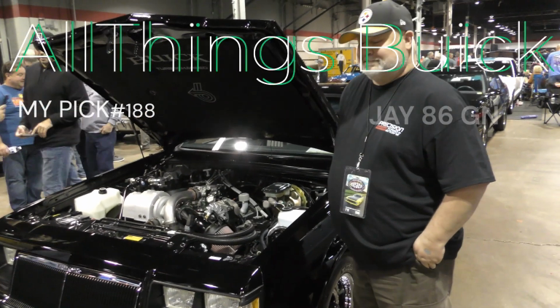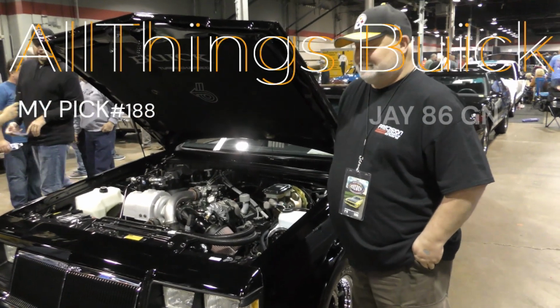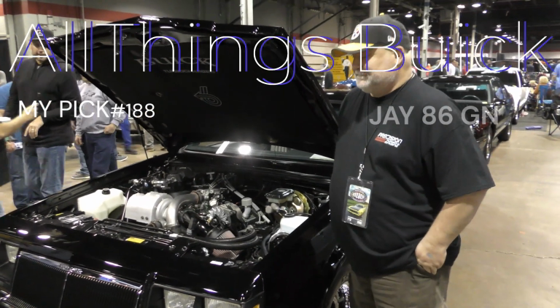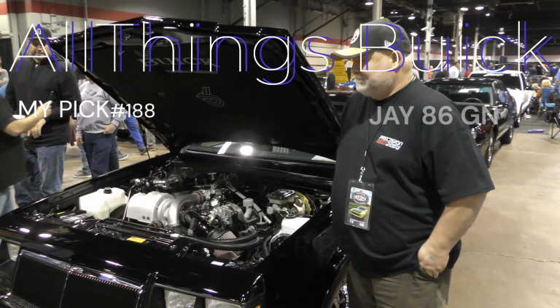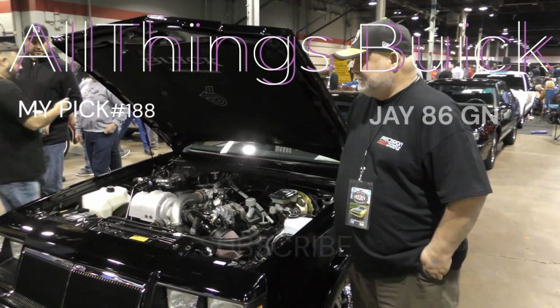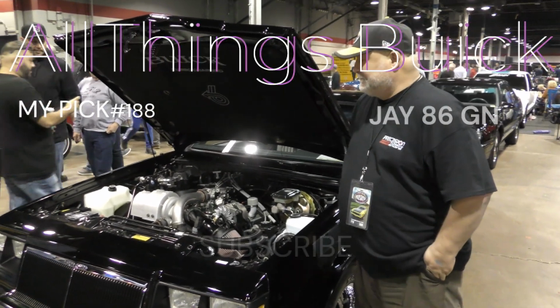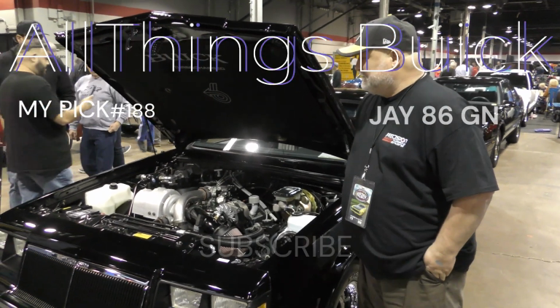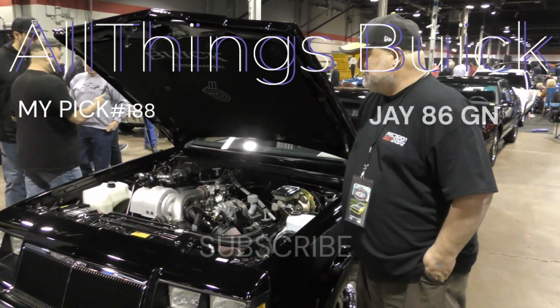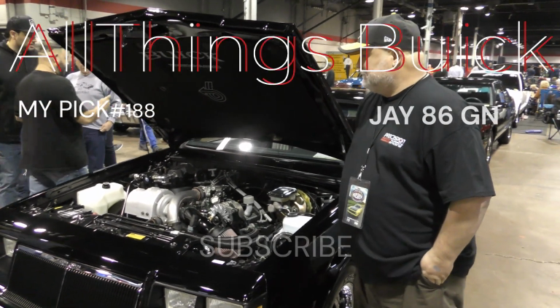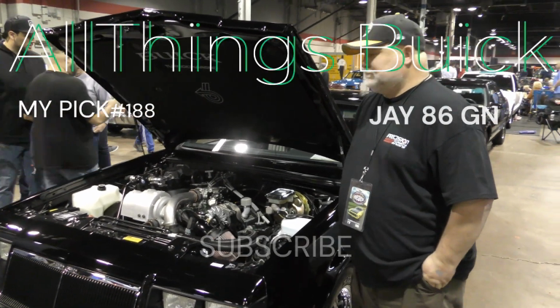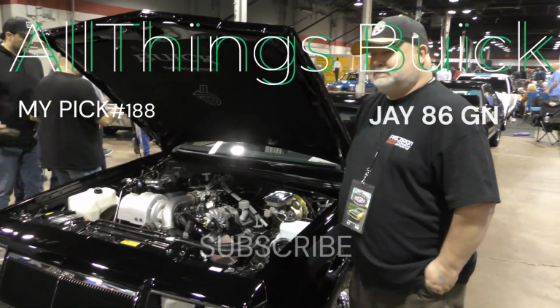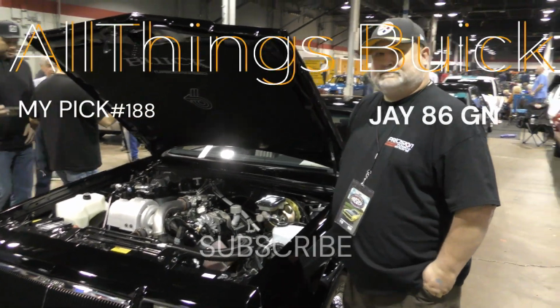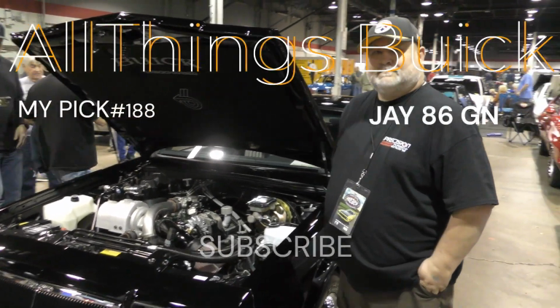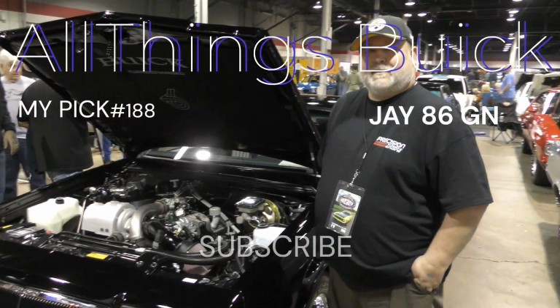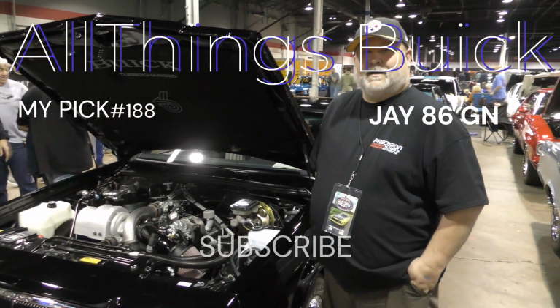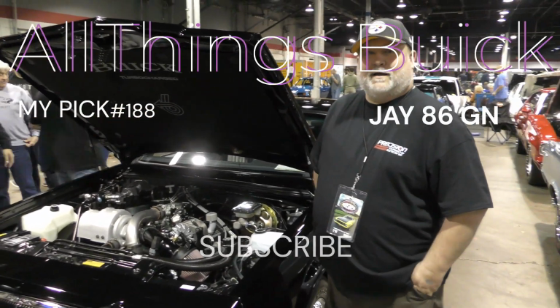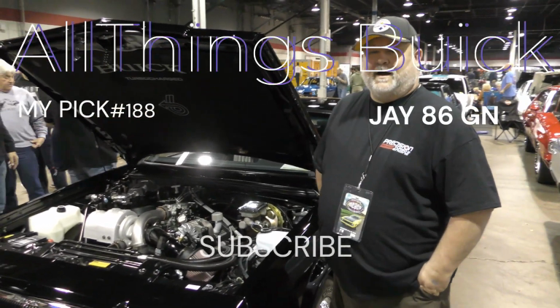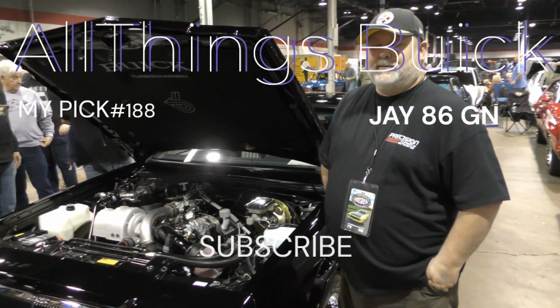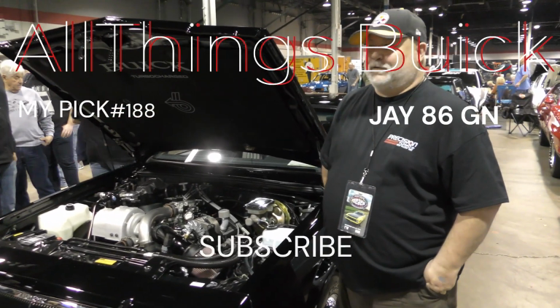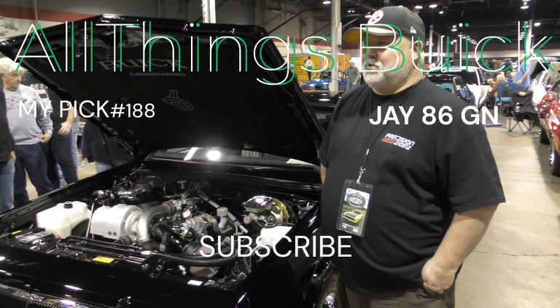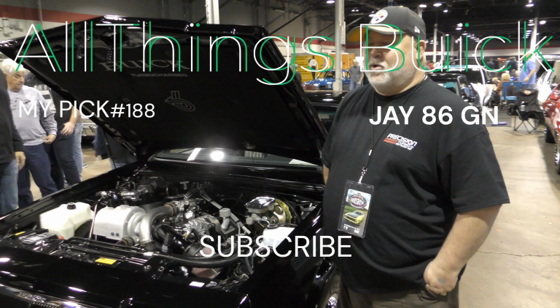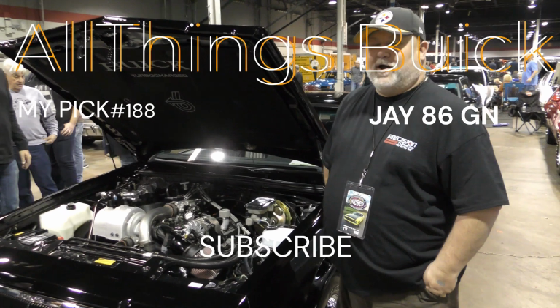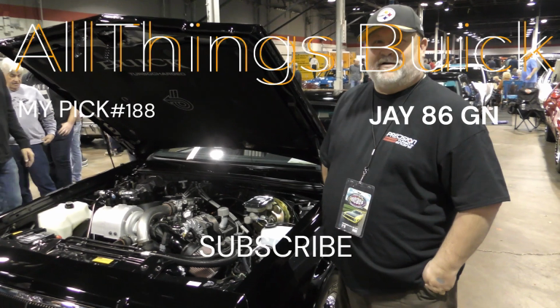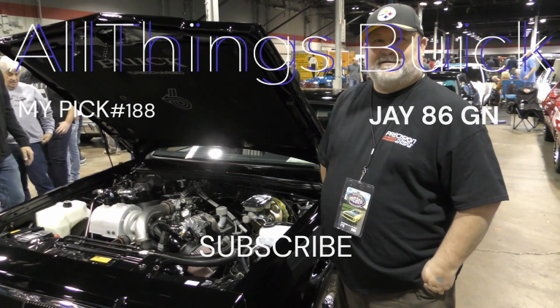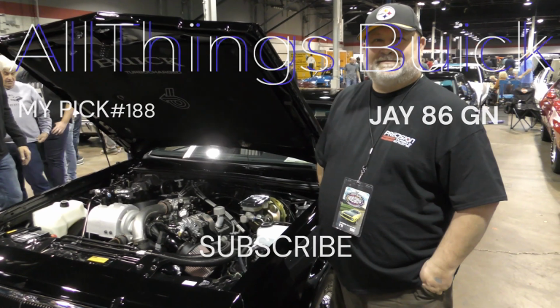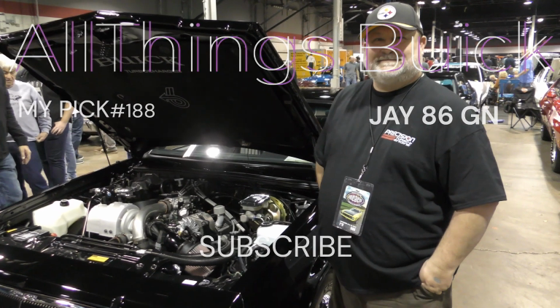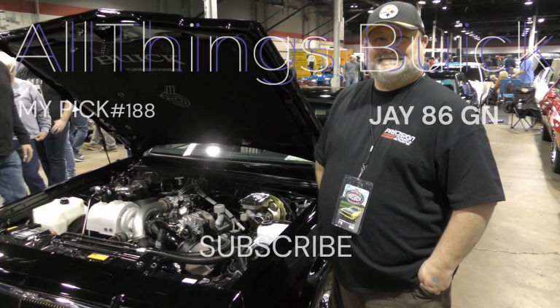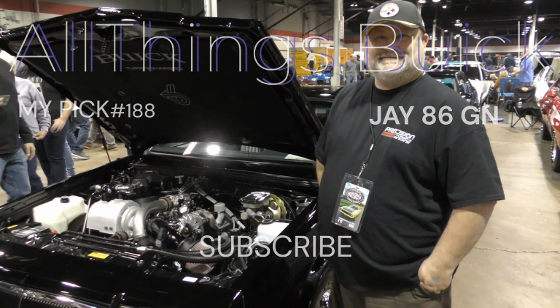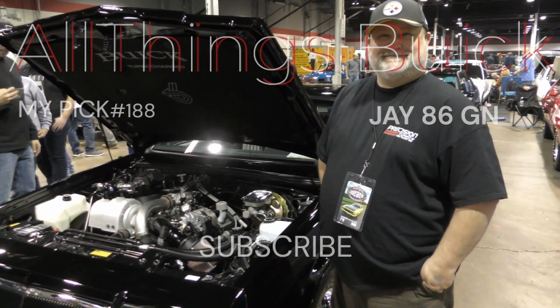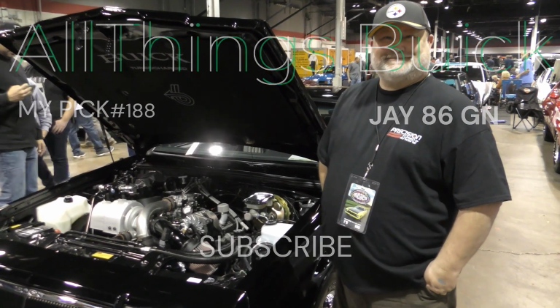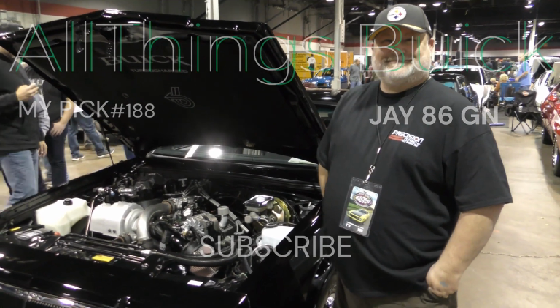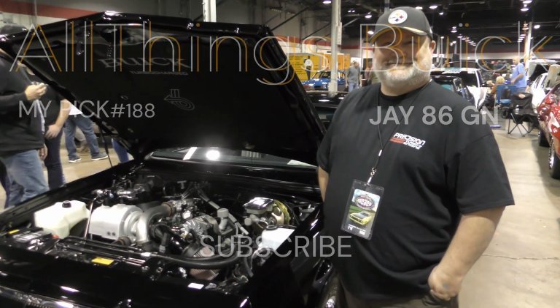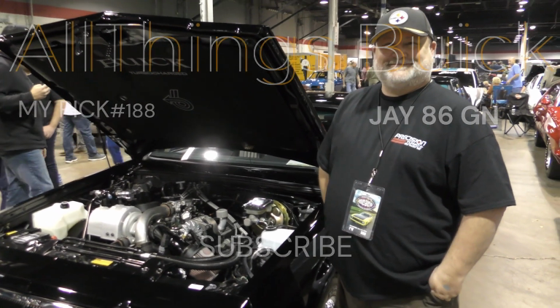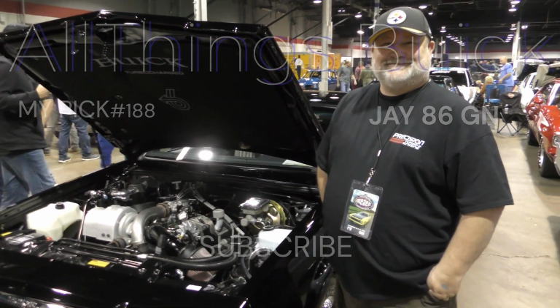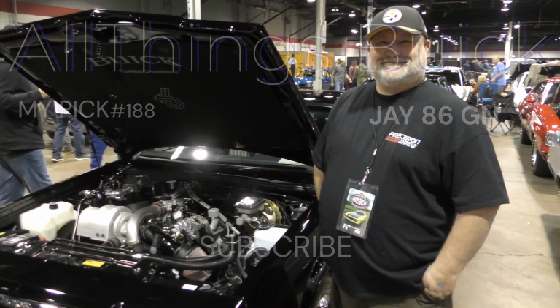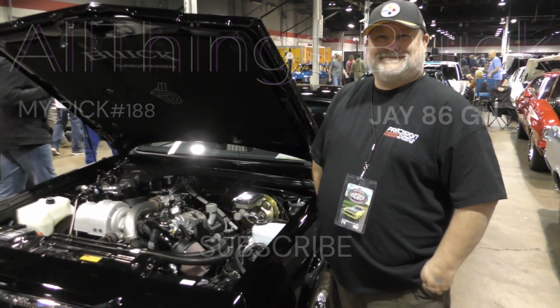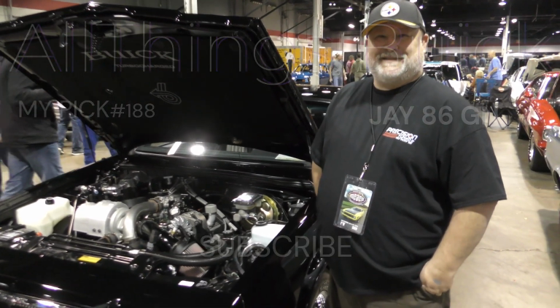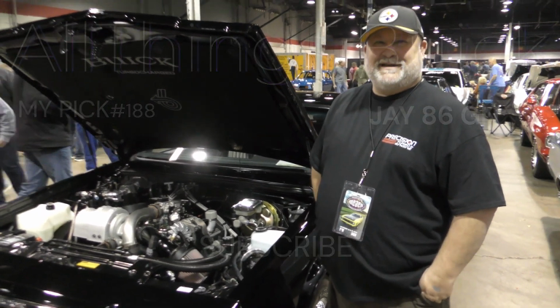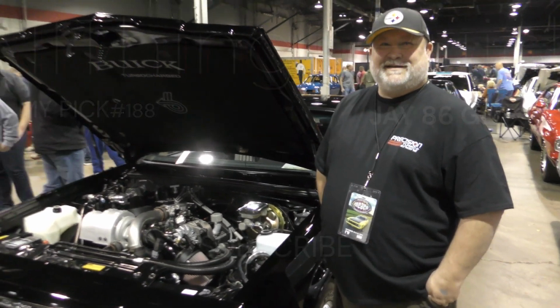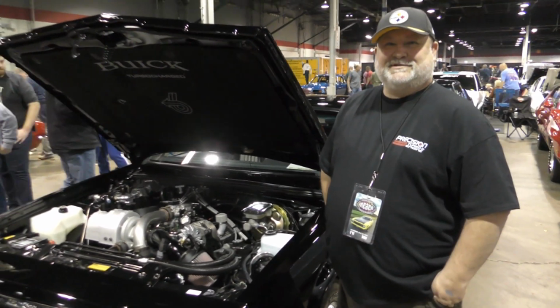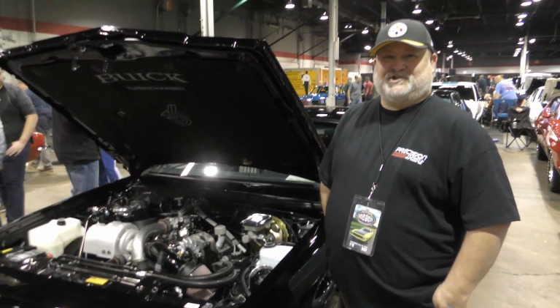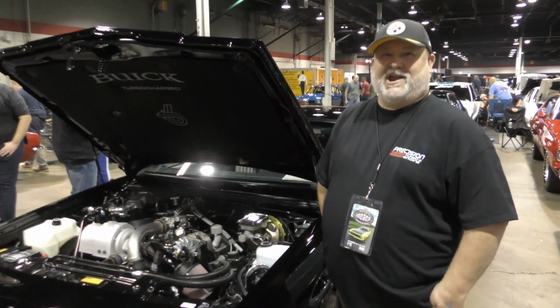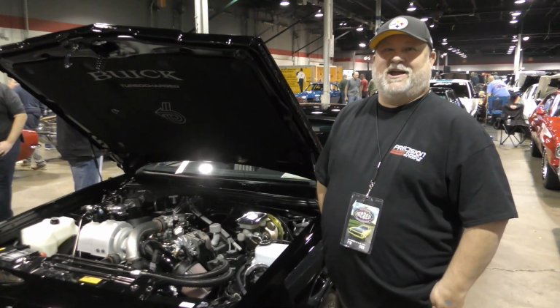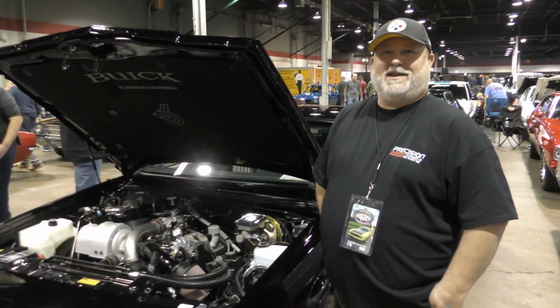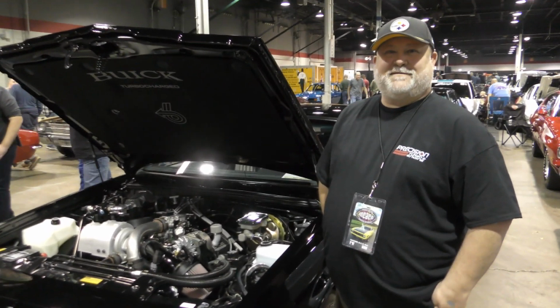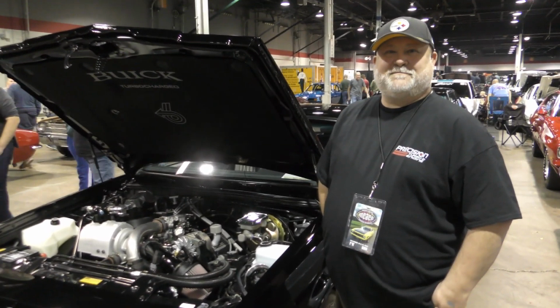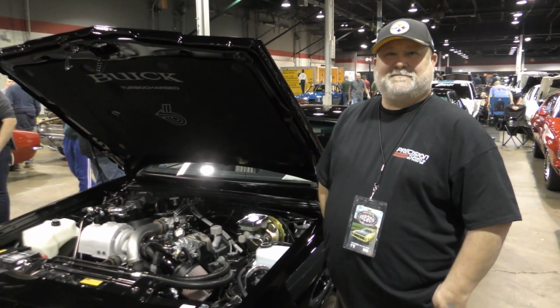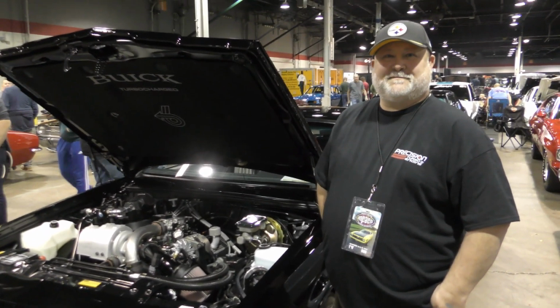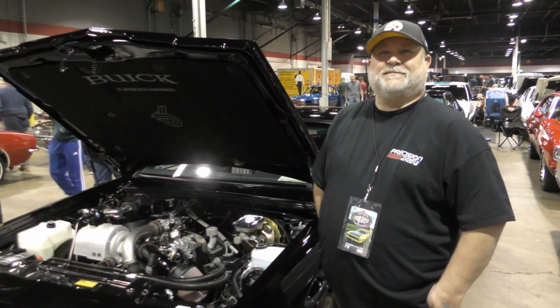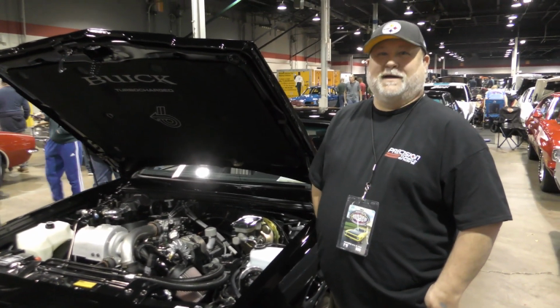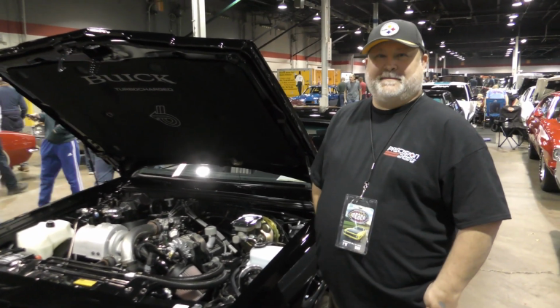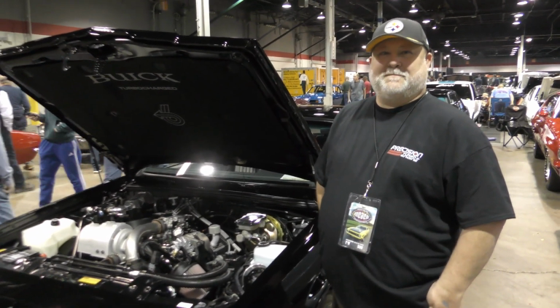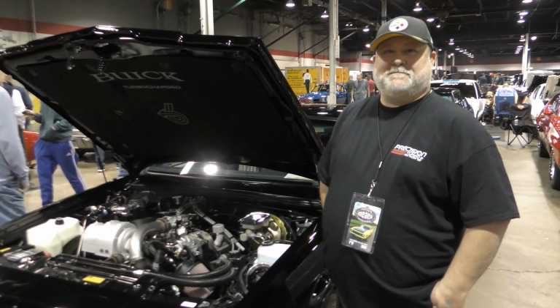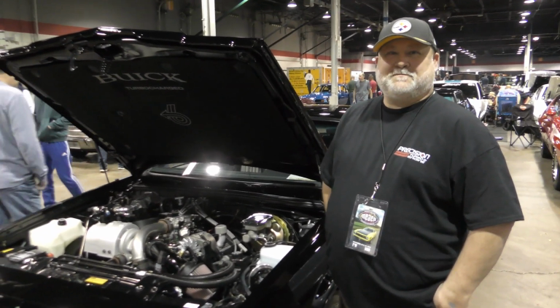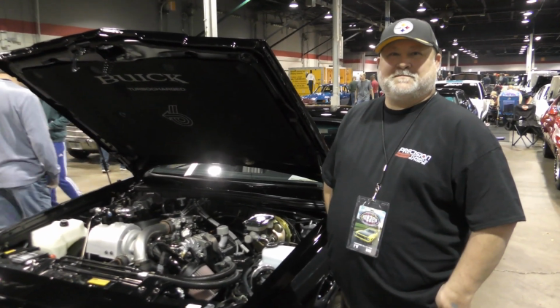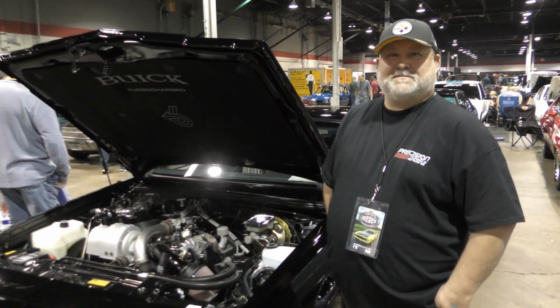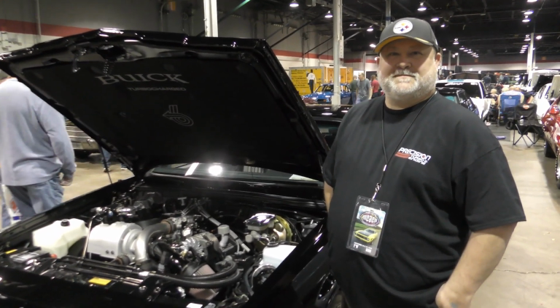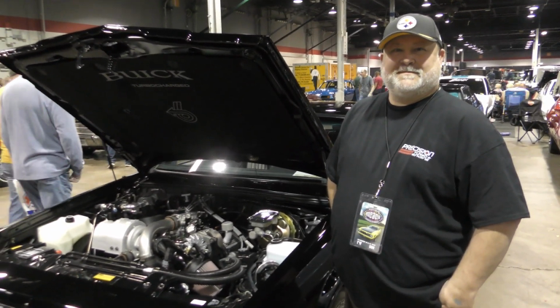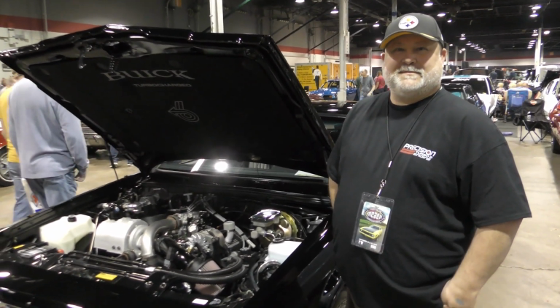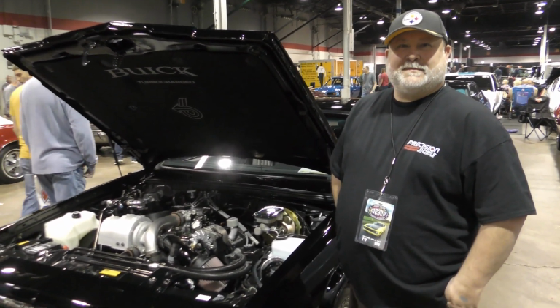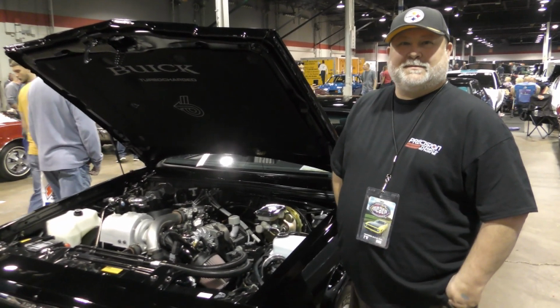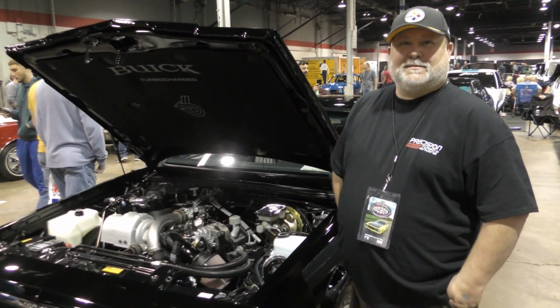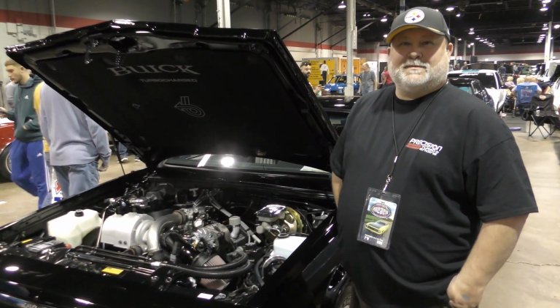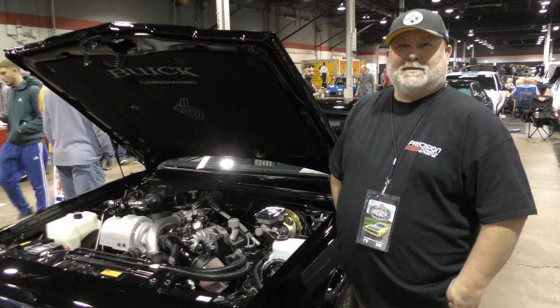All right, so how you doing today, my man? I'm doing well. All right. So what's your name? Jay. Jay? Yep. All right. So what we got here, Jay?